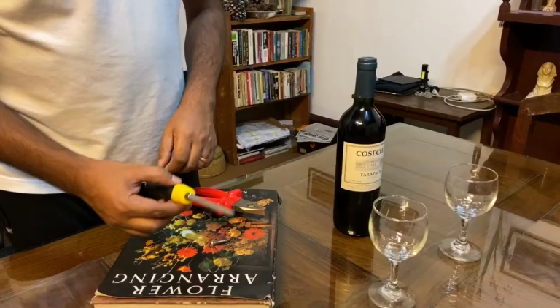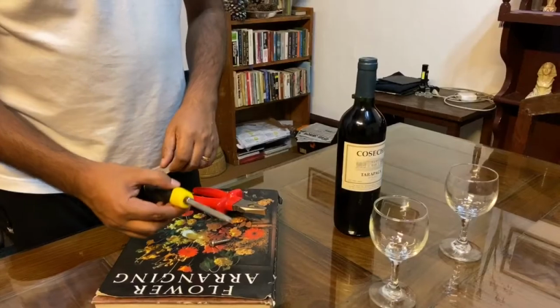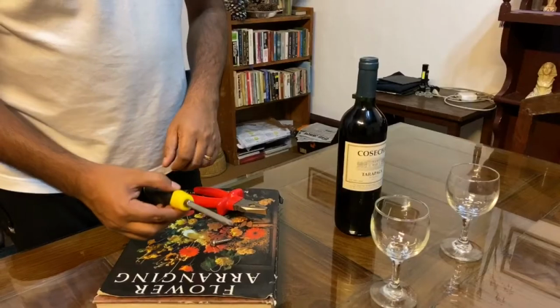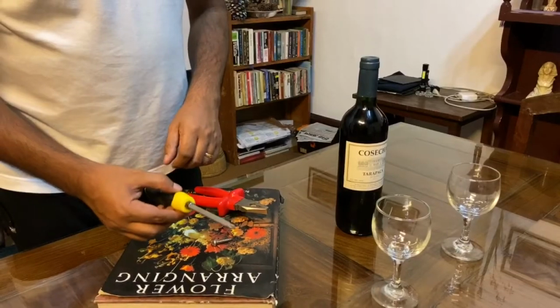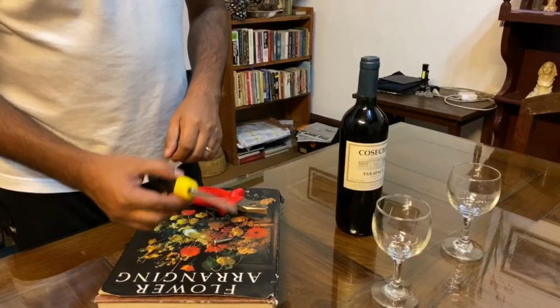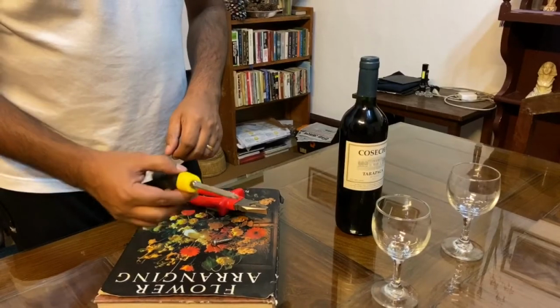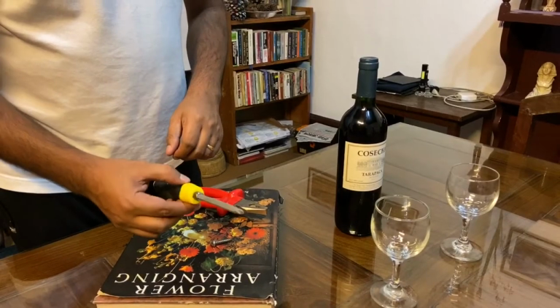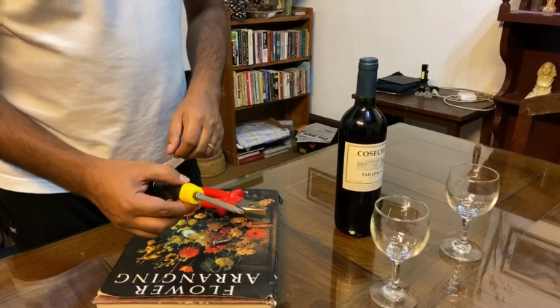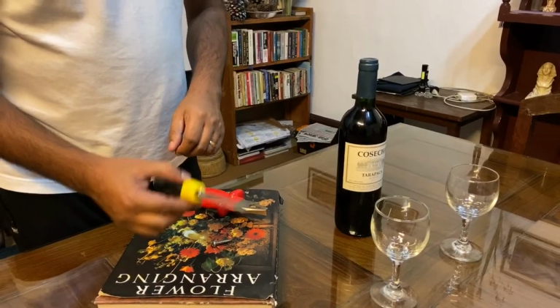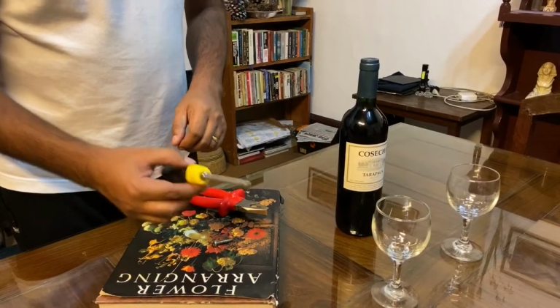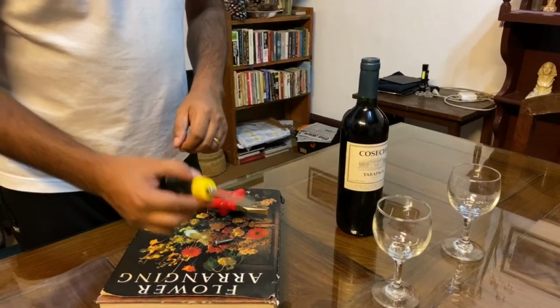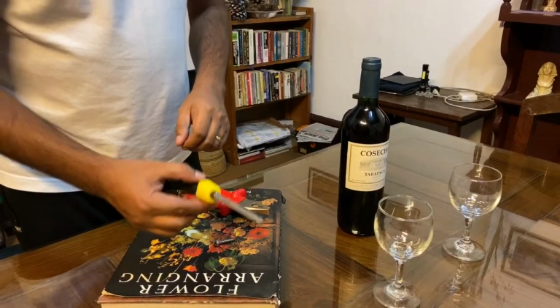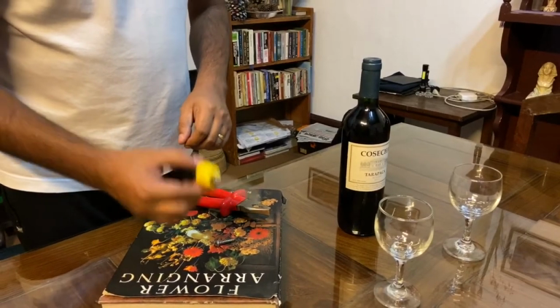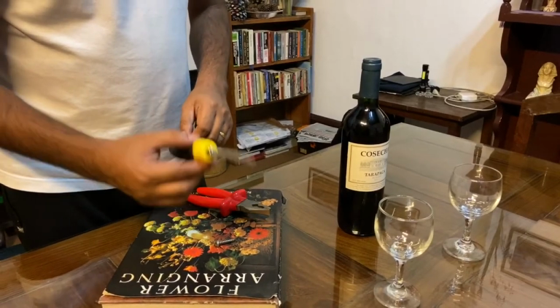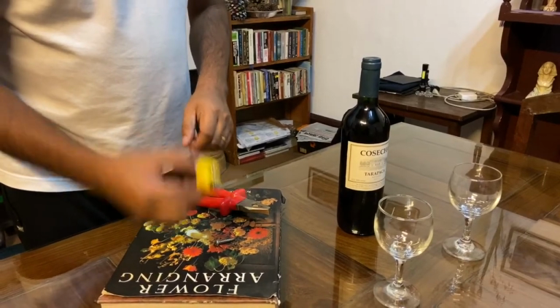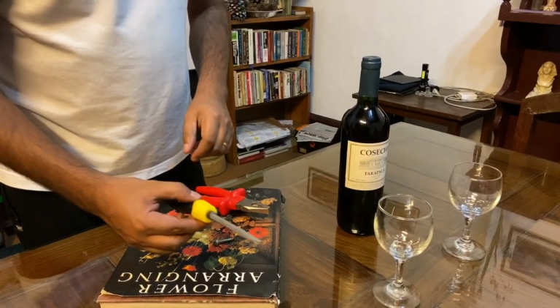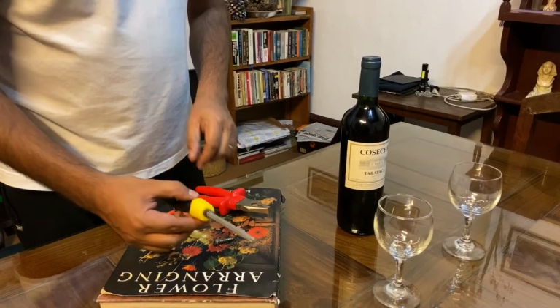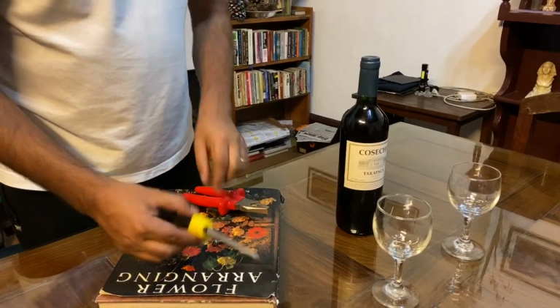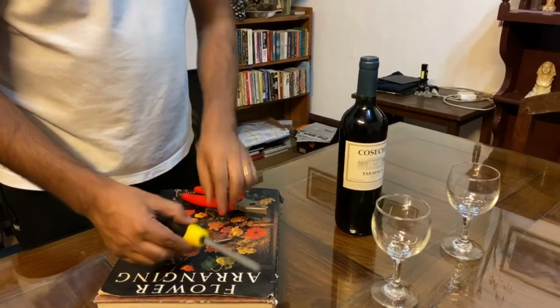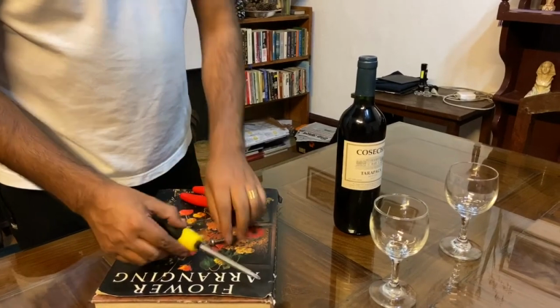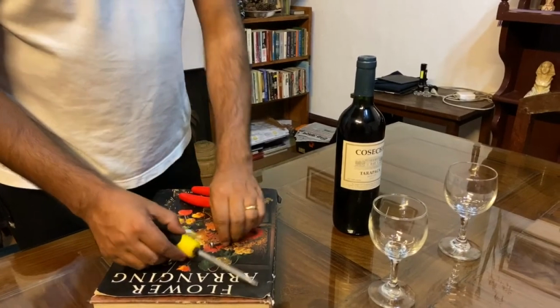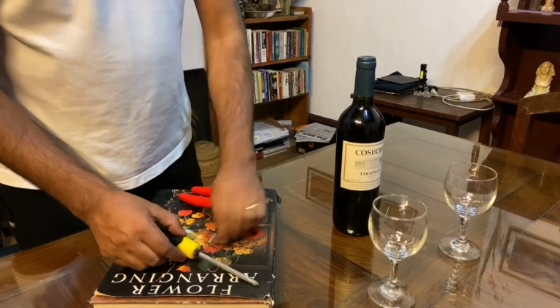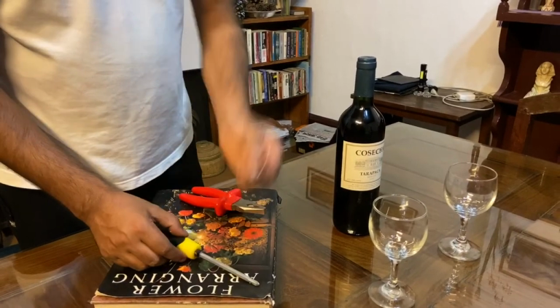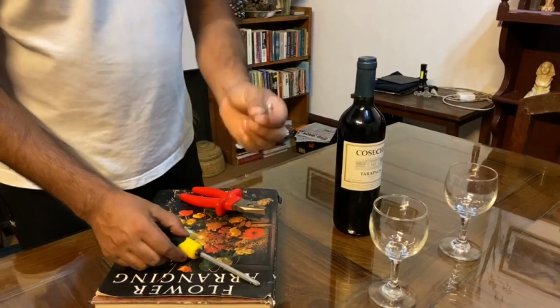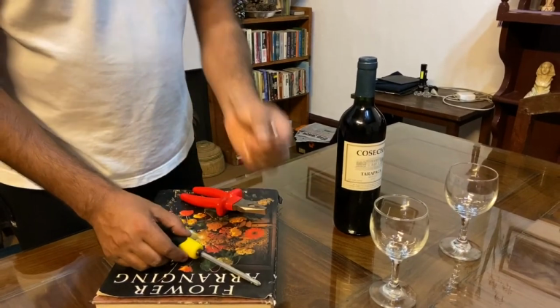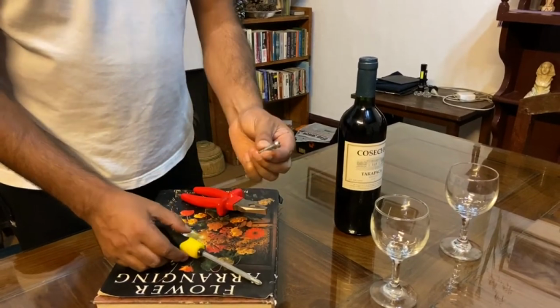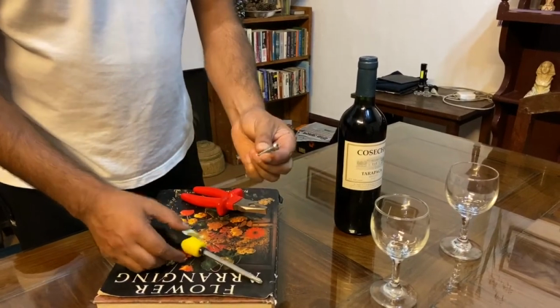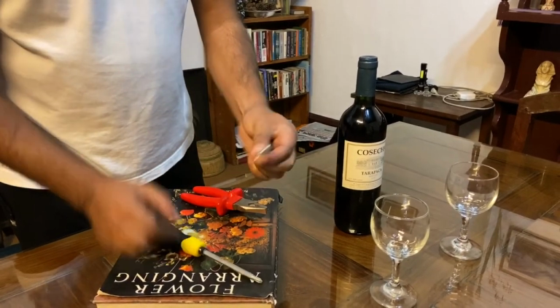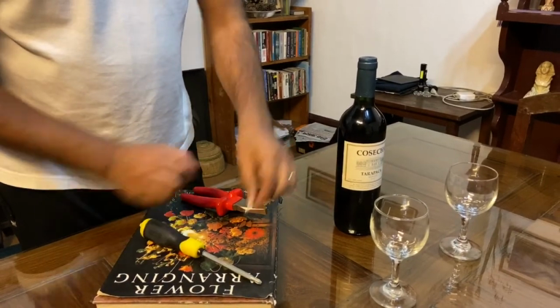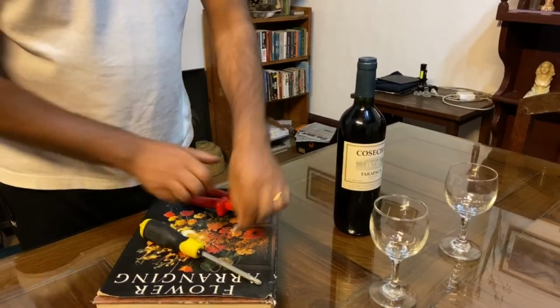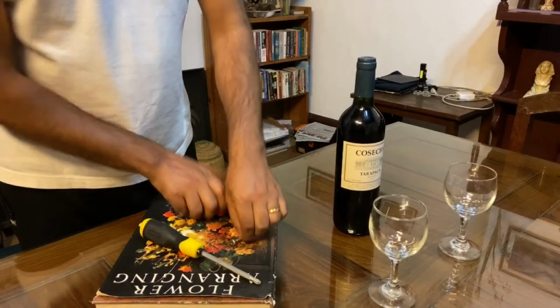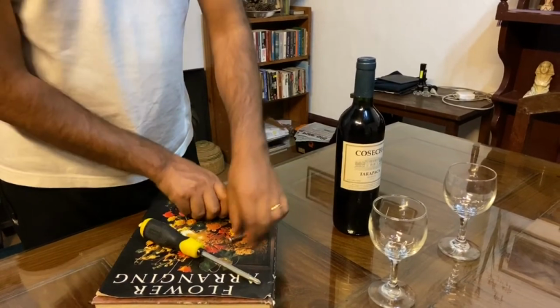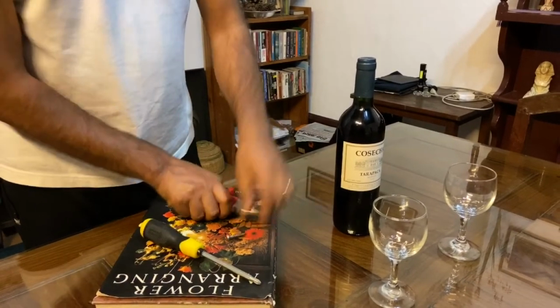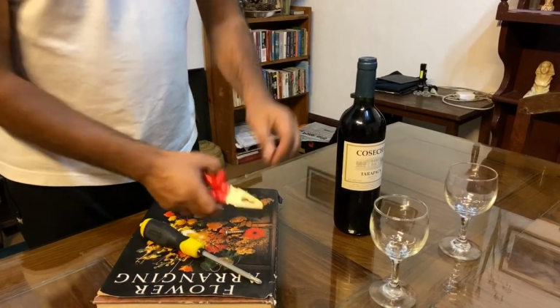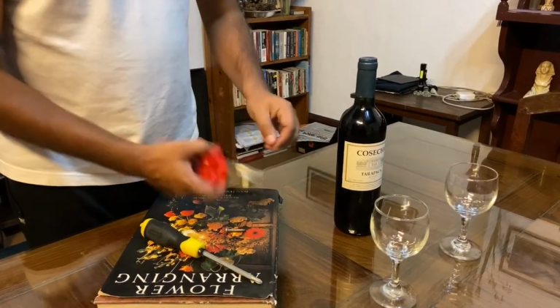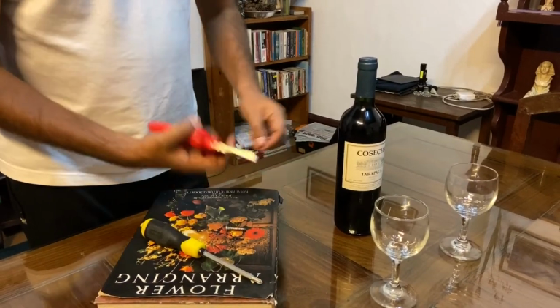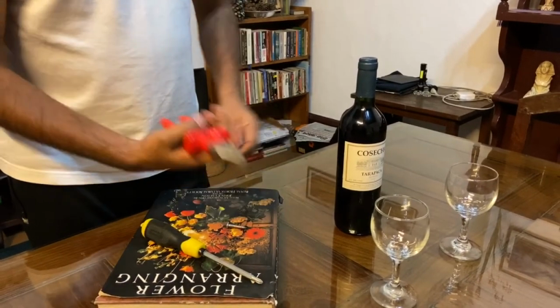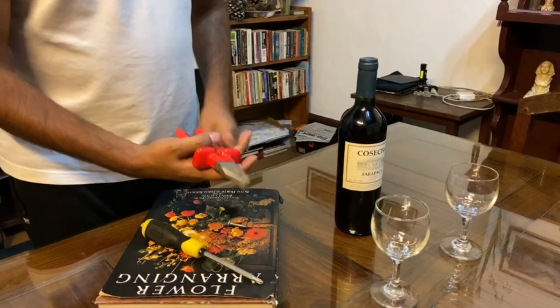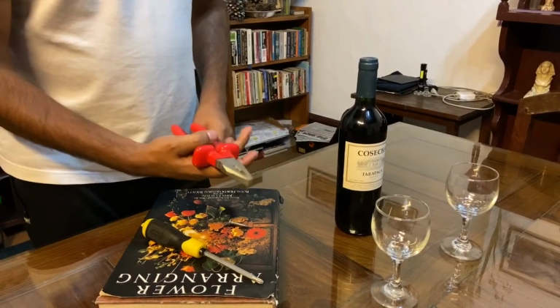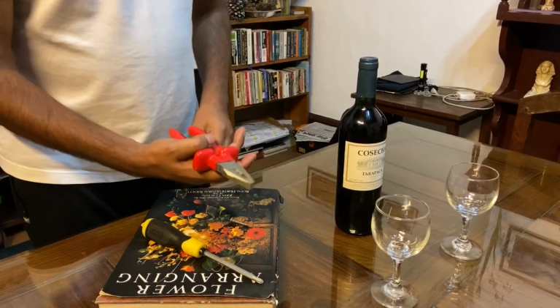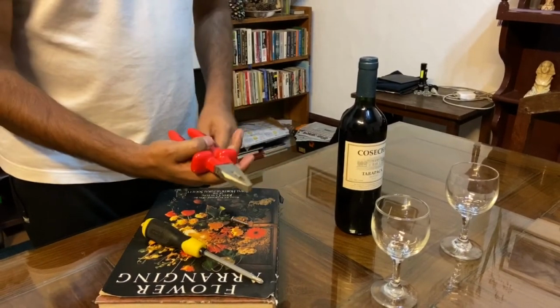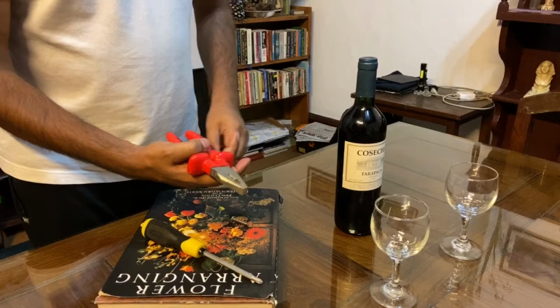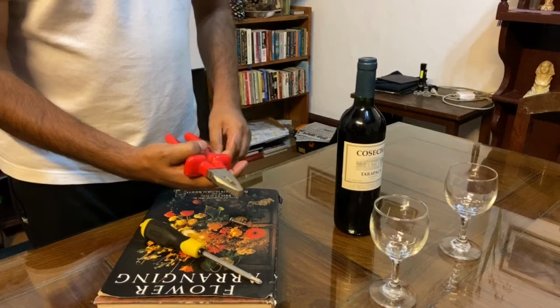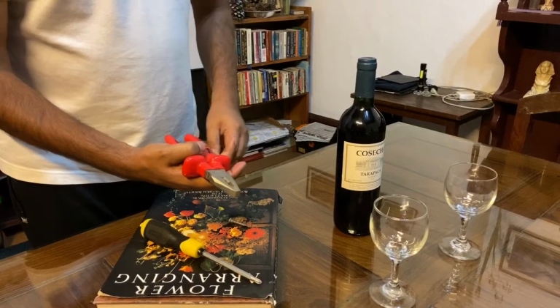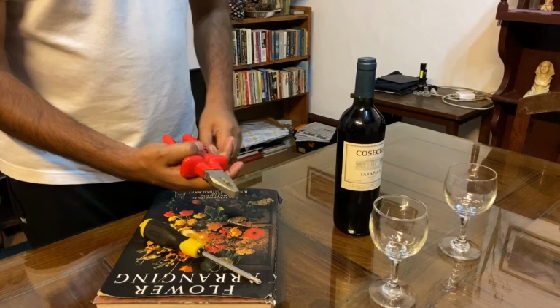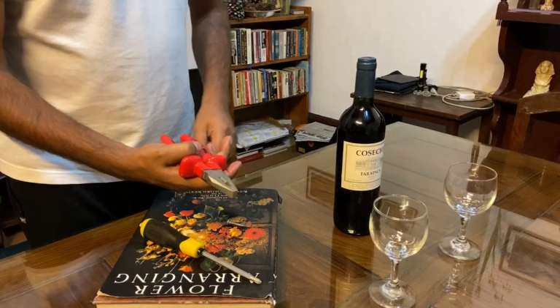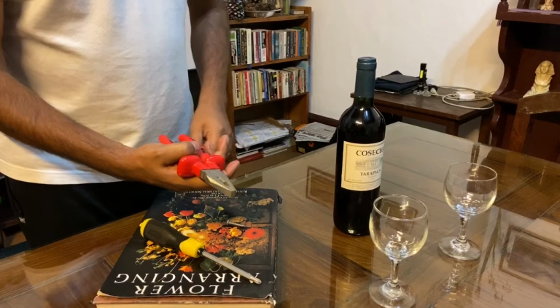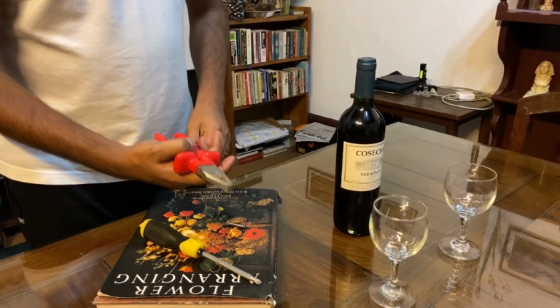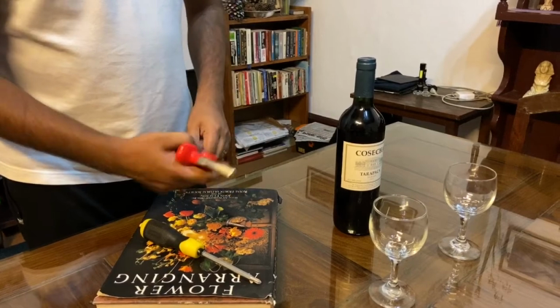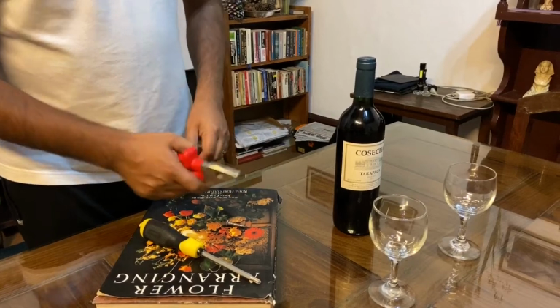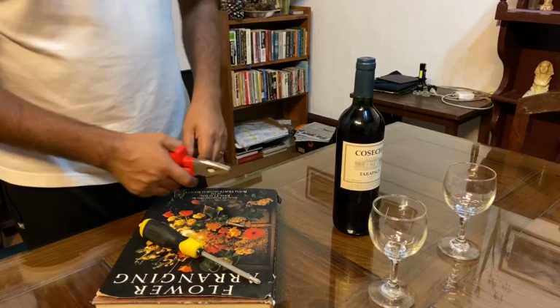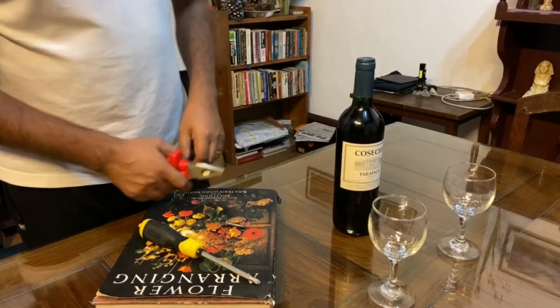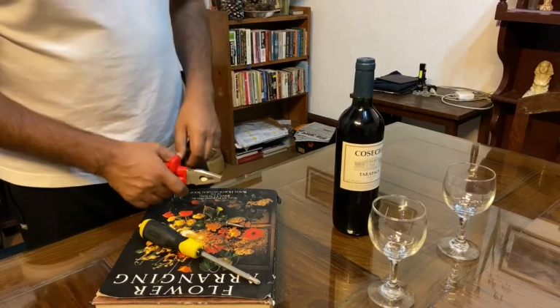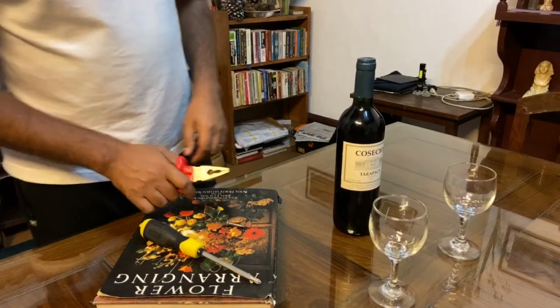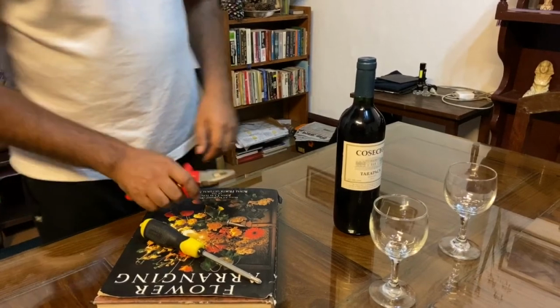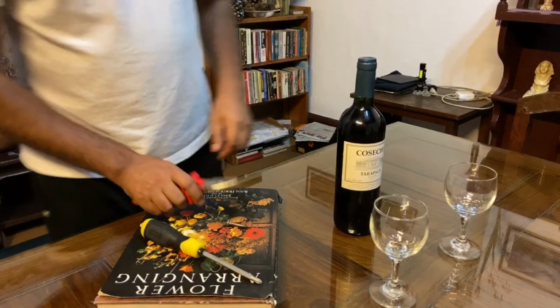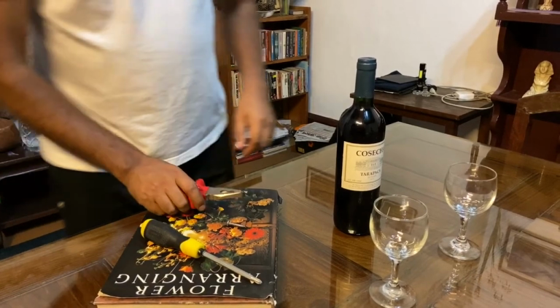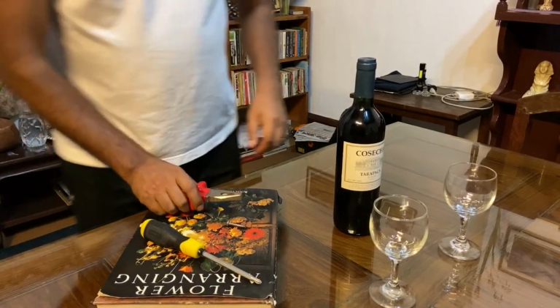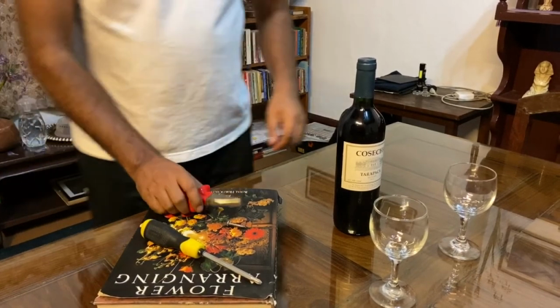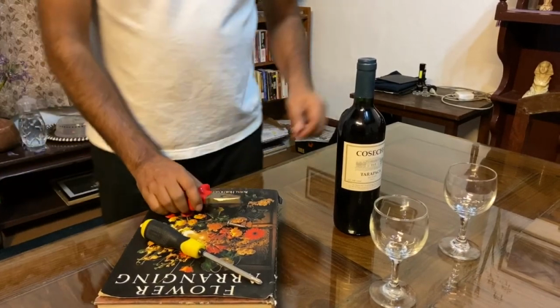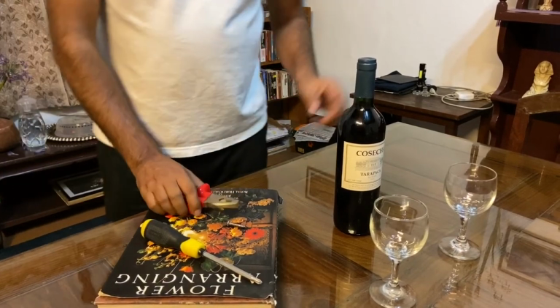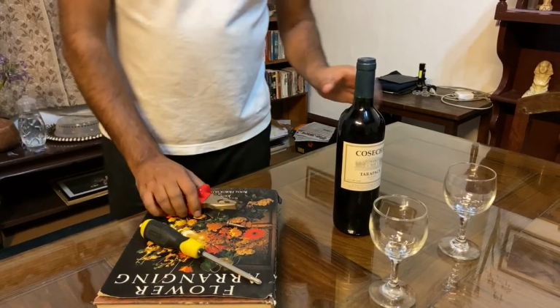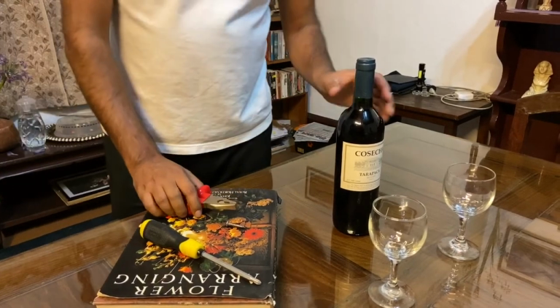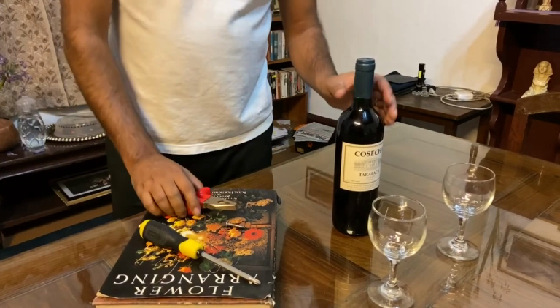For this we'll require a screwdriver, a screw, and a set of pliers. So let's go.